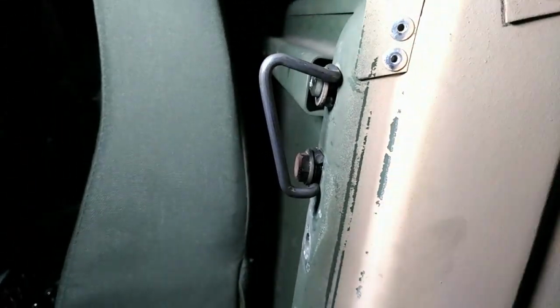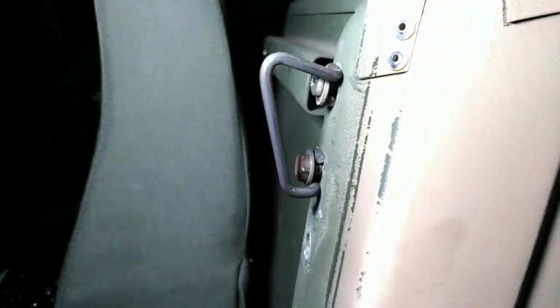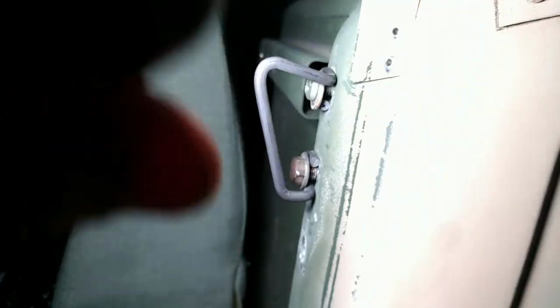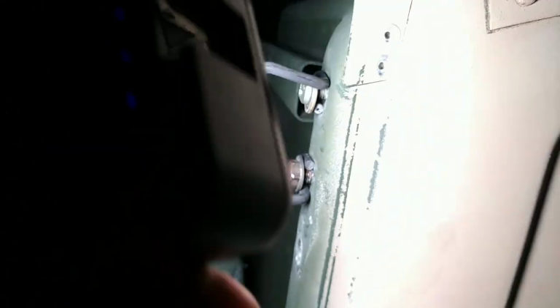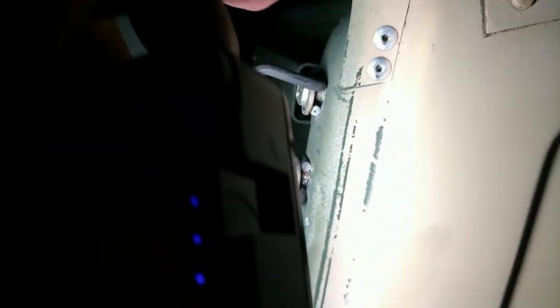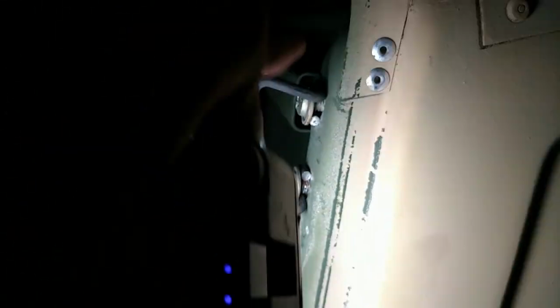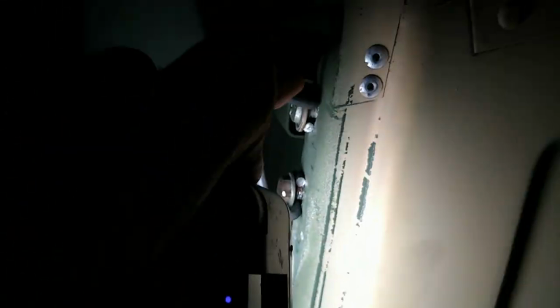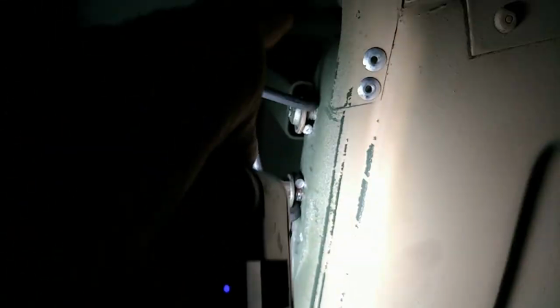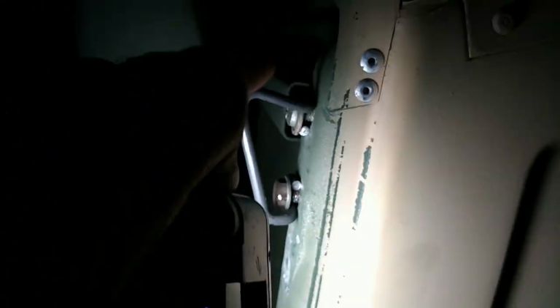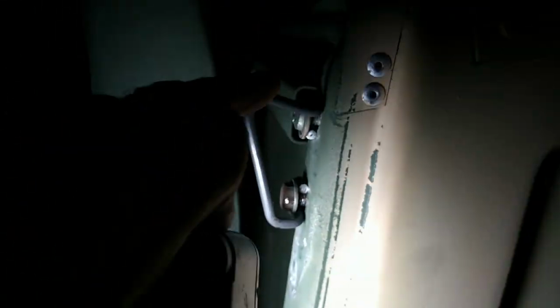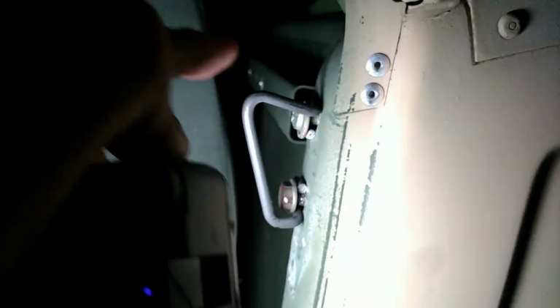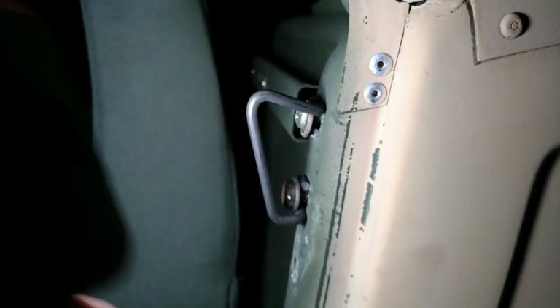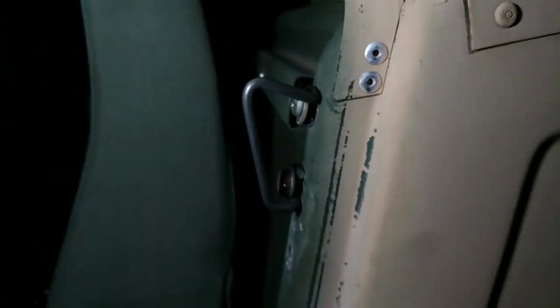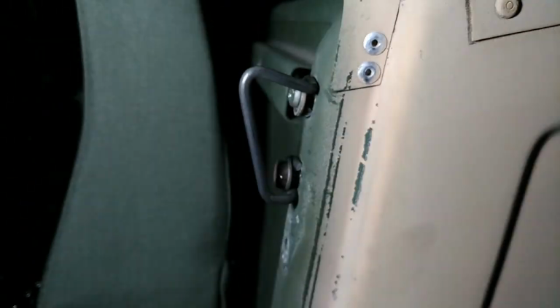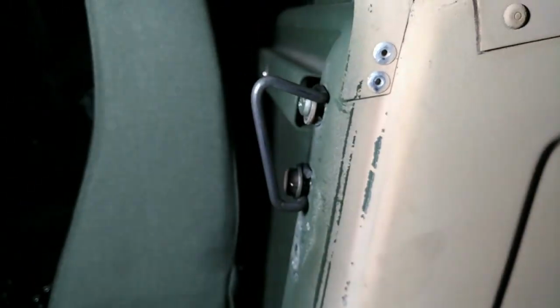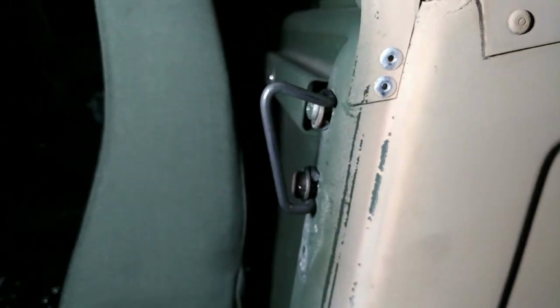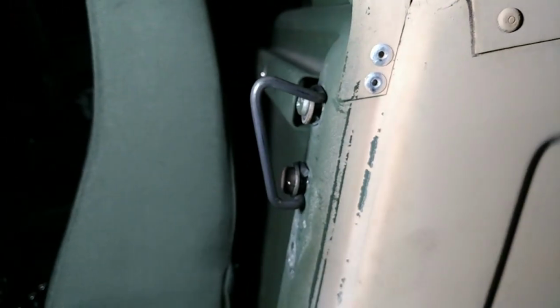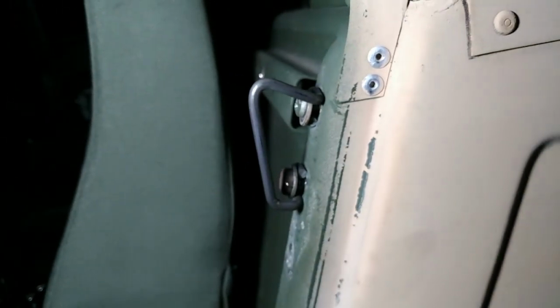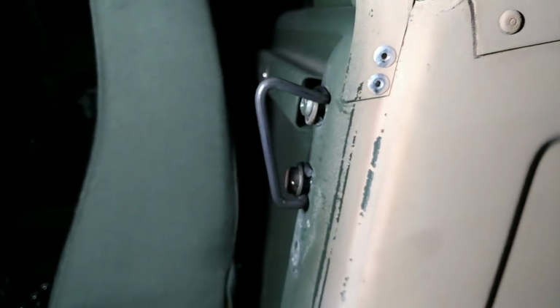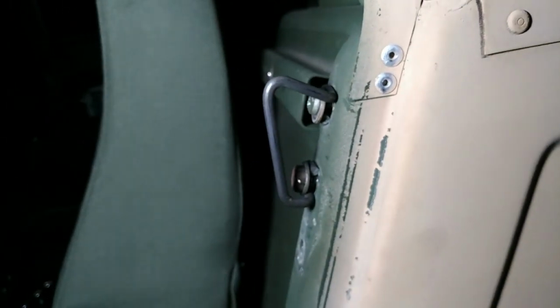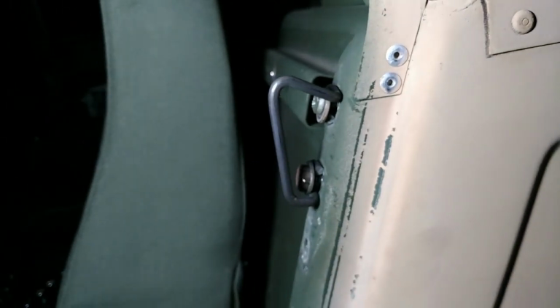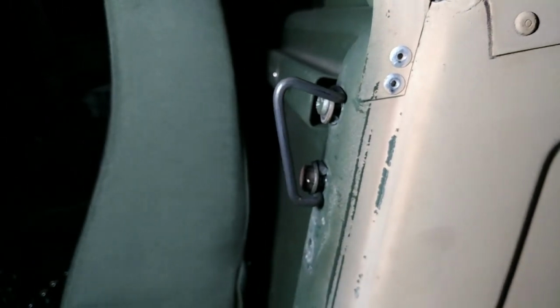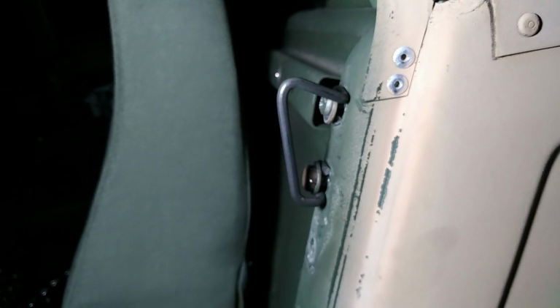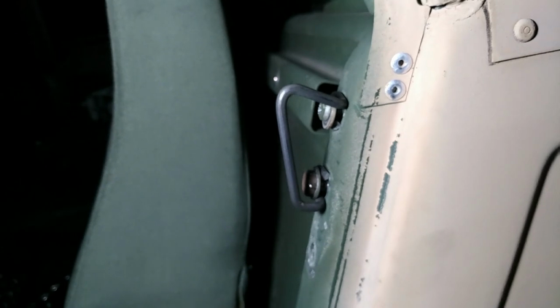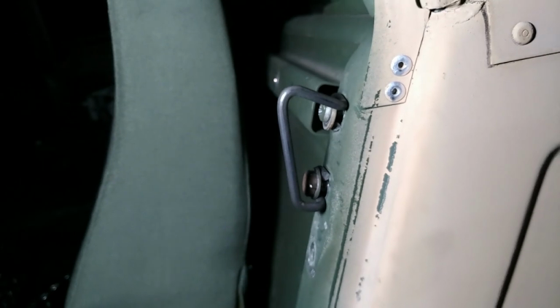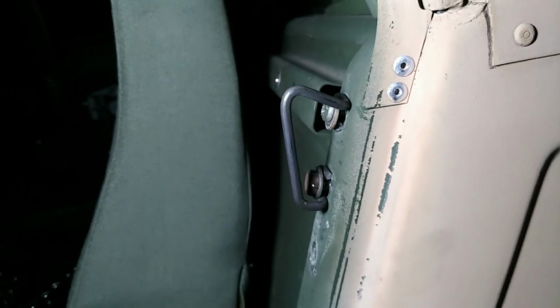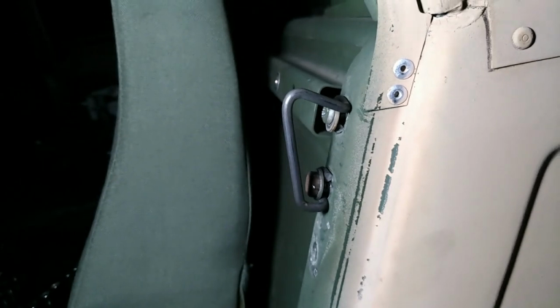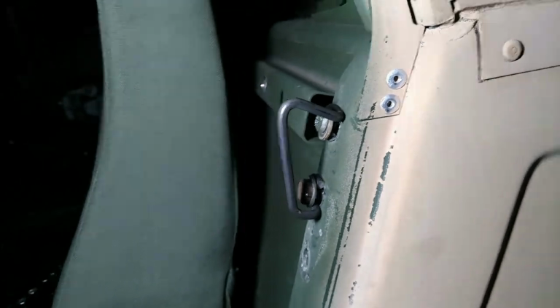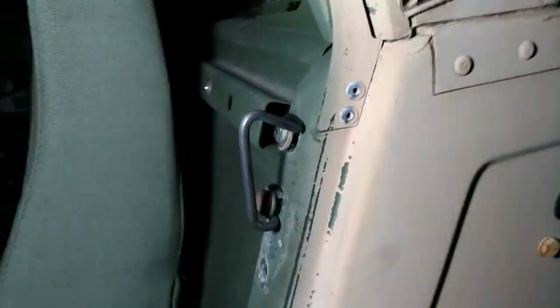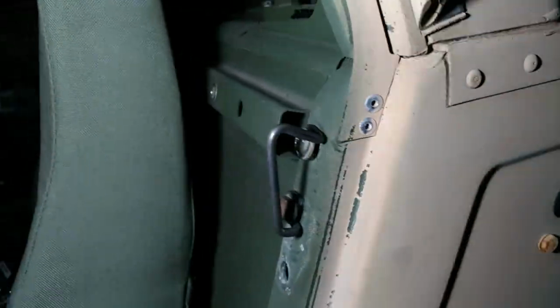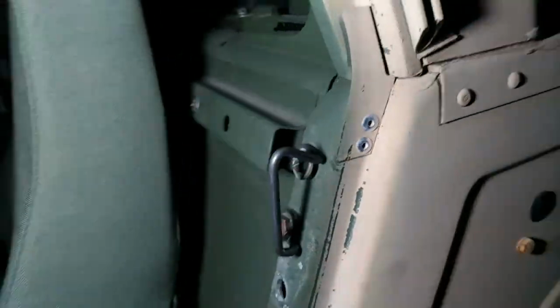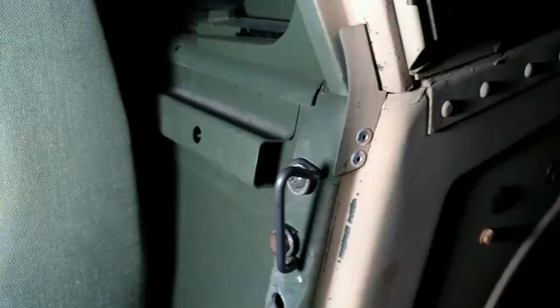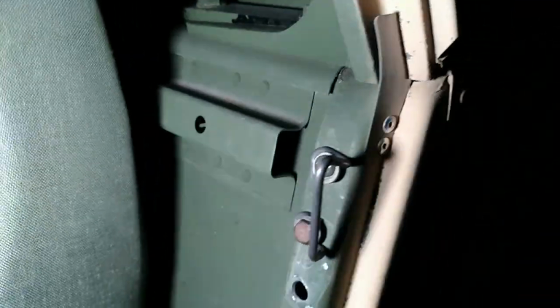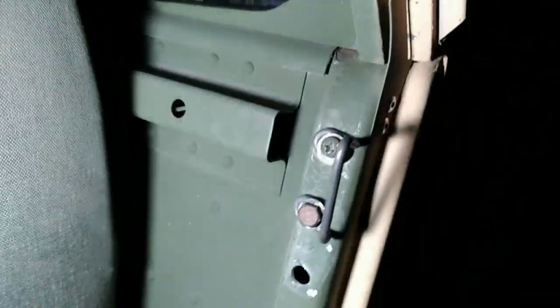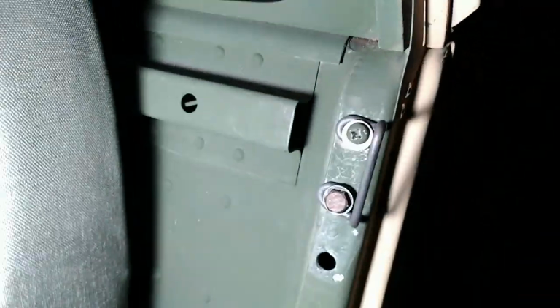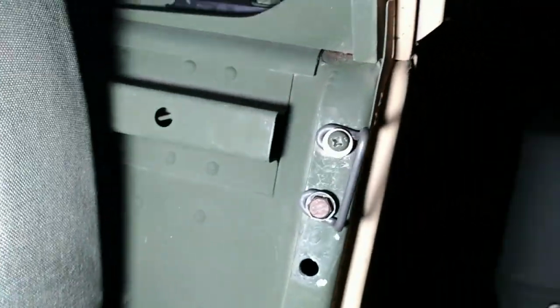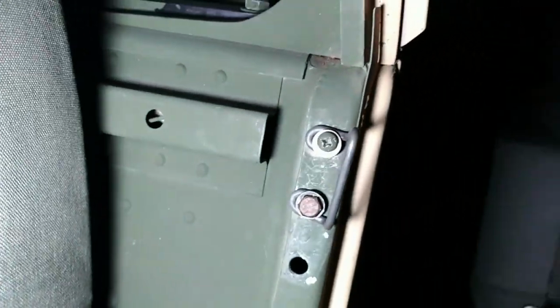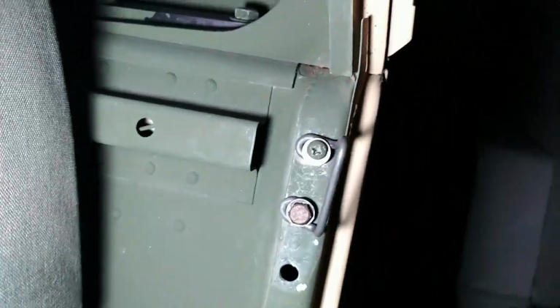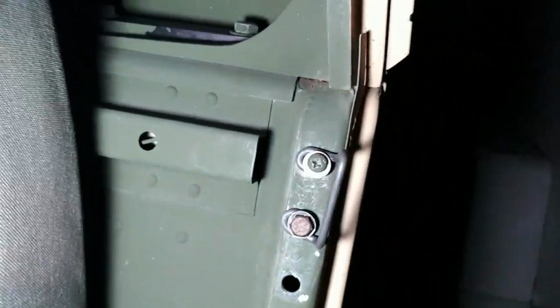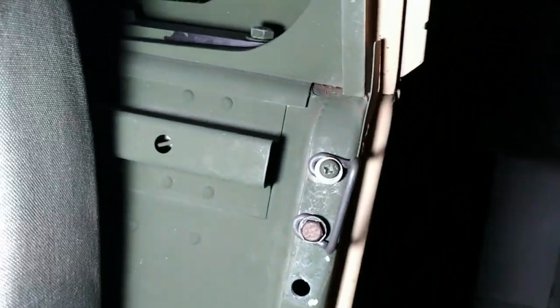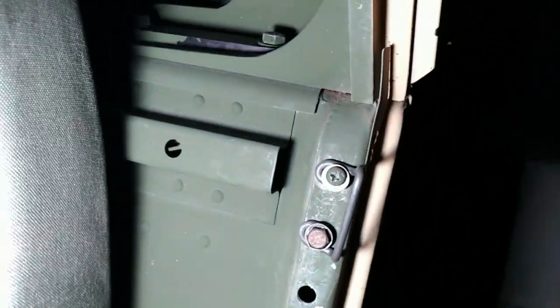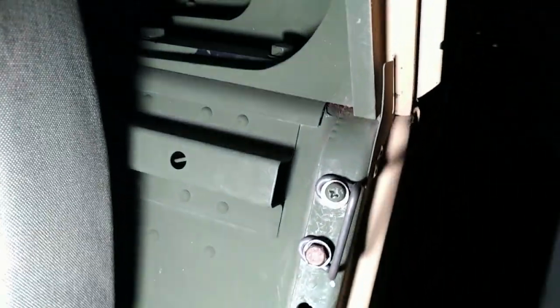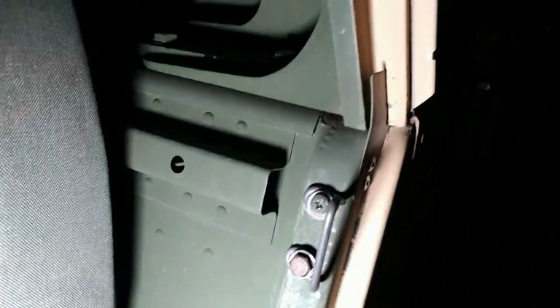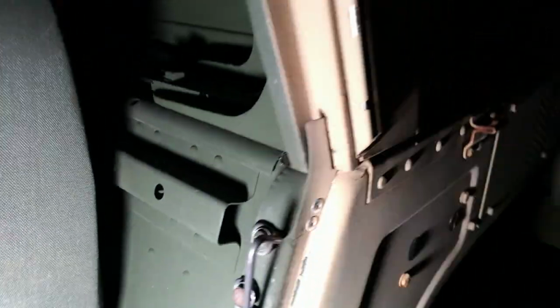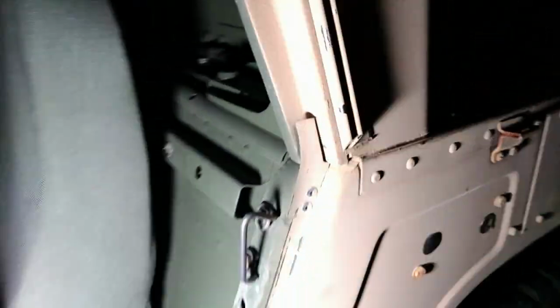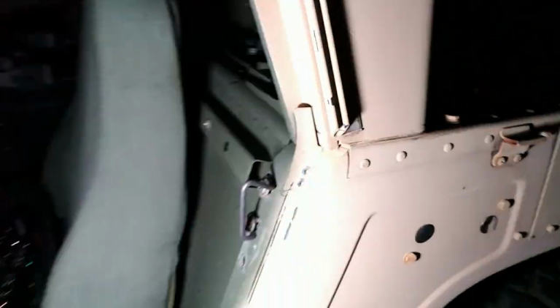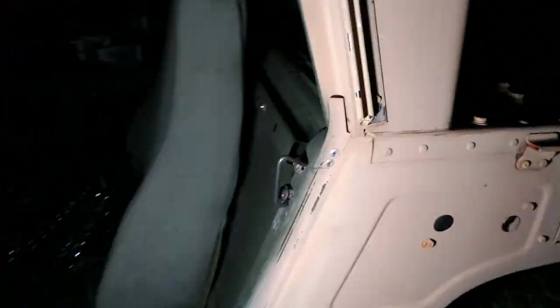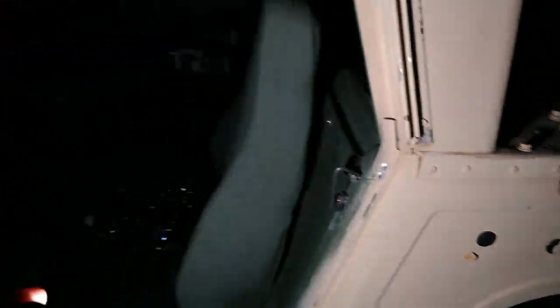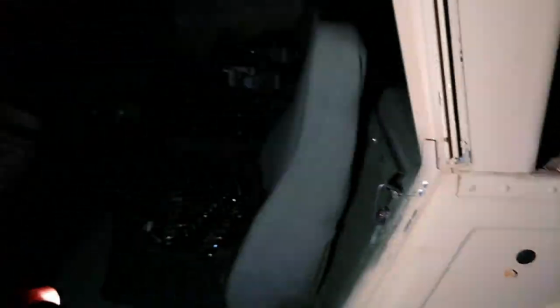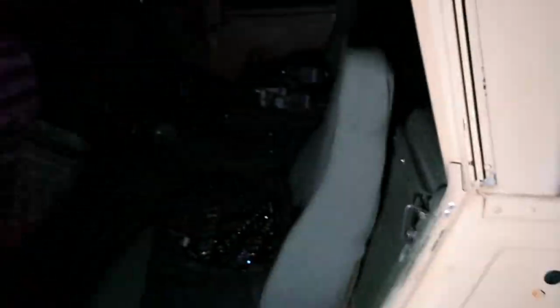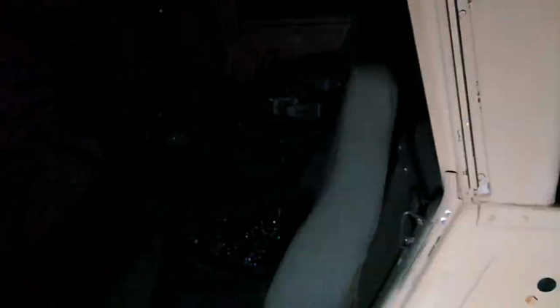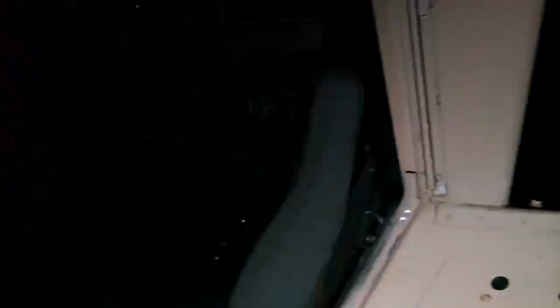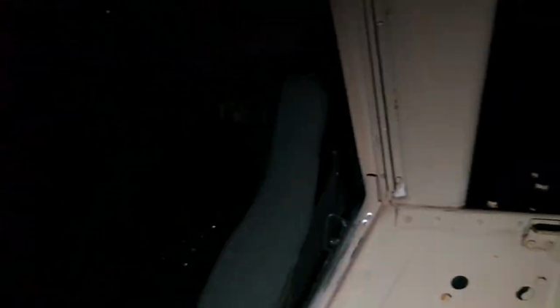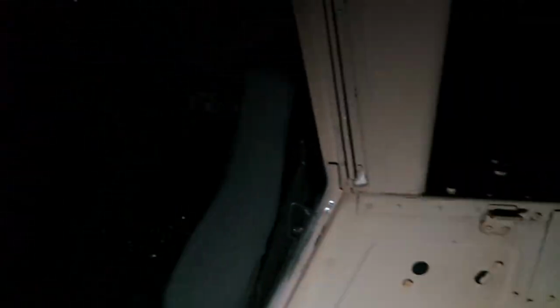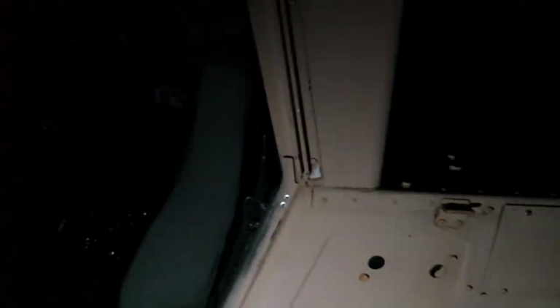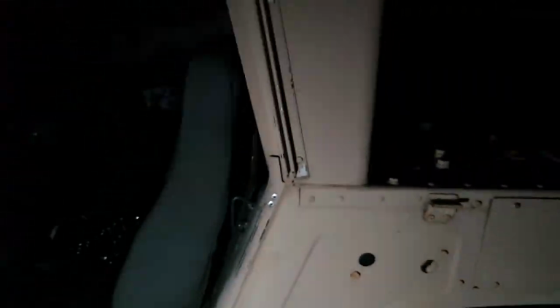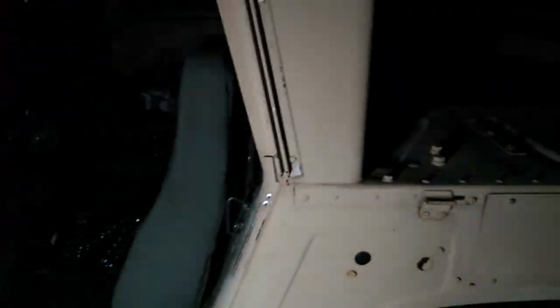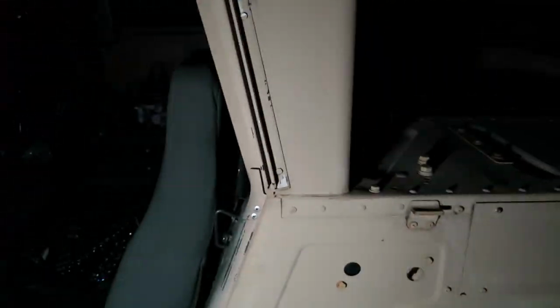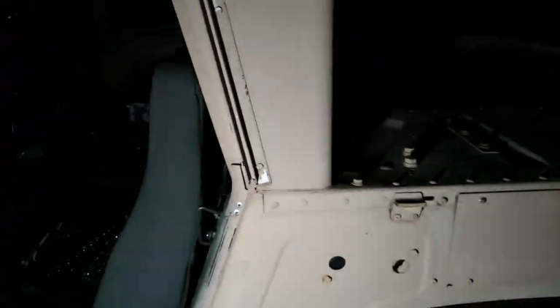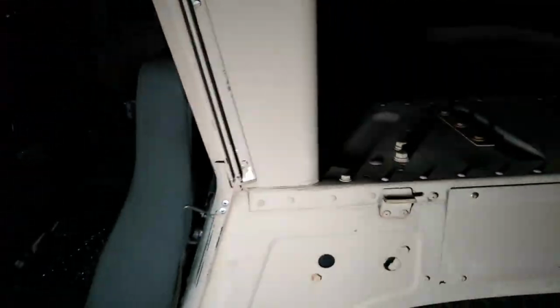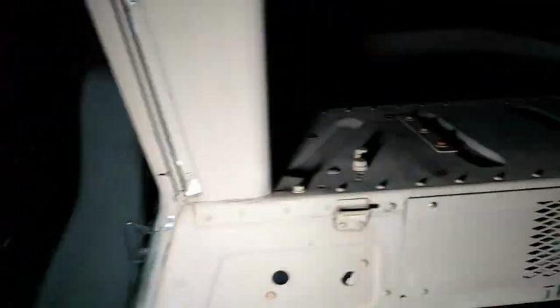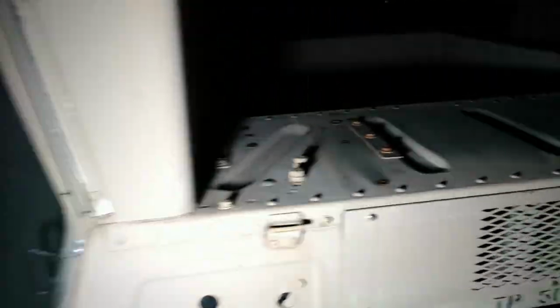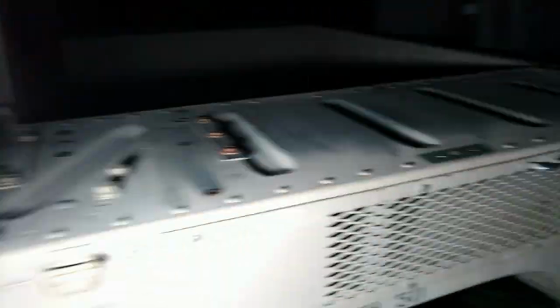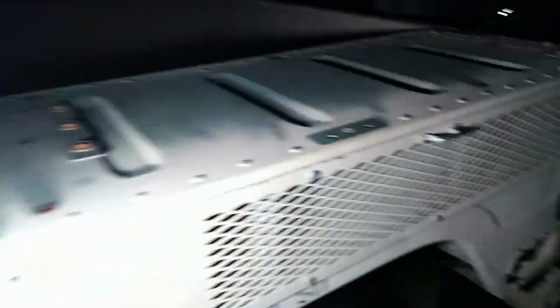I was able to find the one that goes on the driver's side in the rear. Let's go look at this one on the other side.